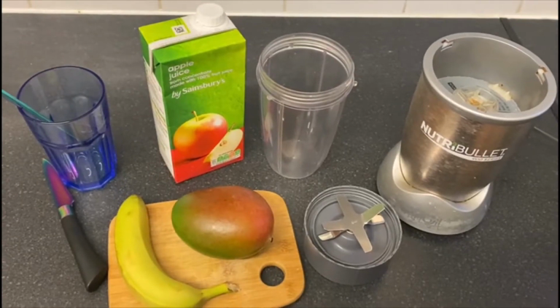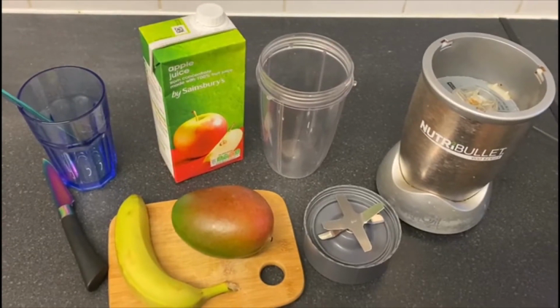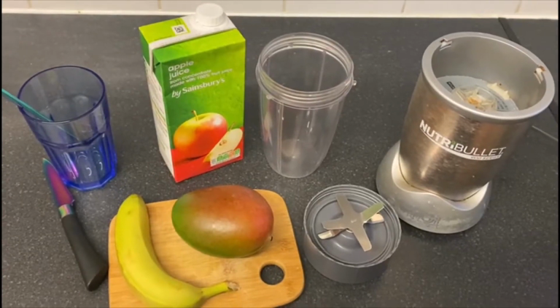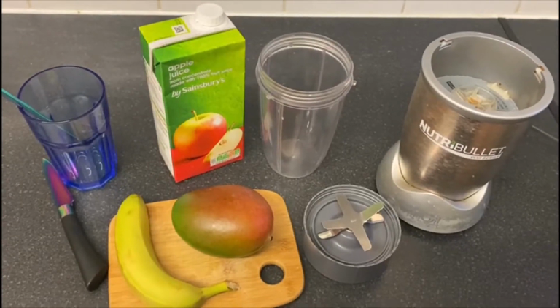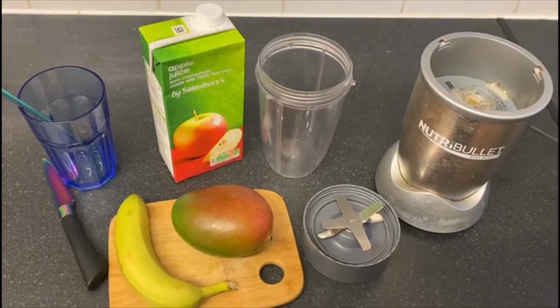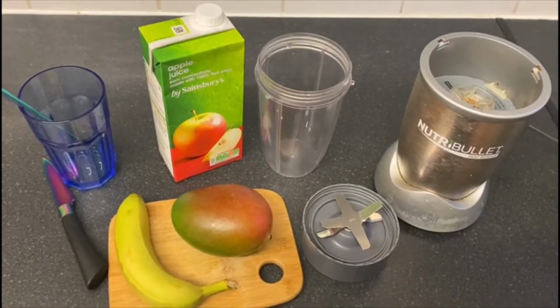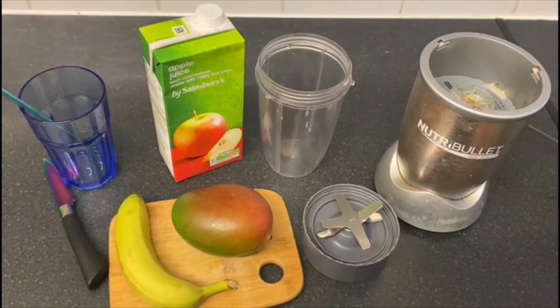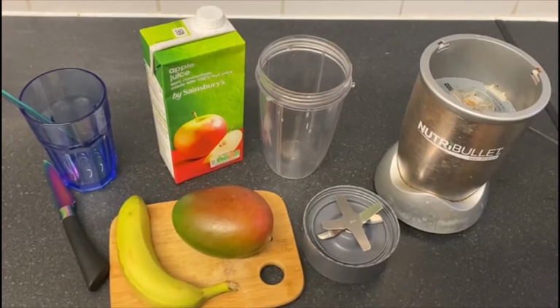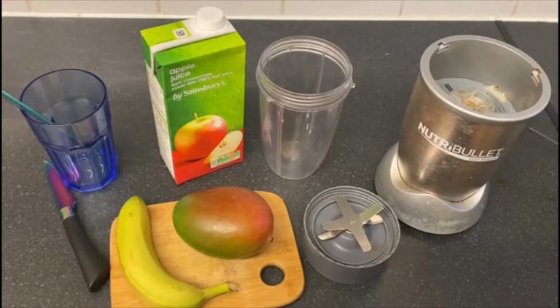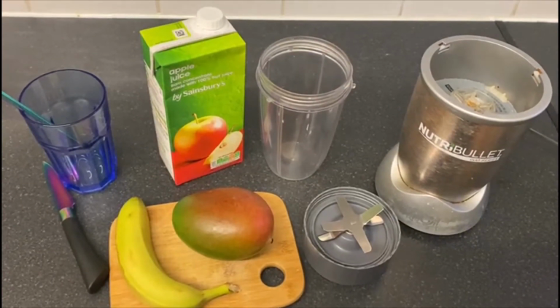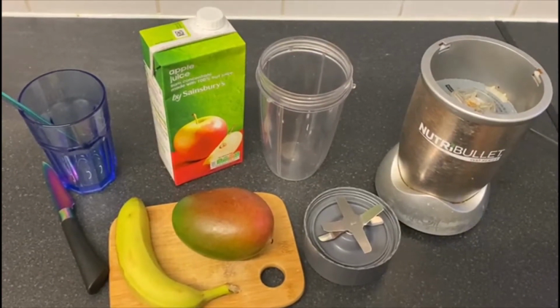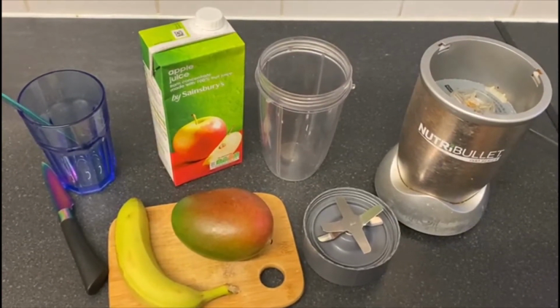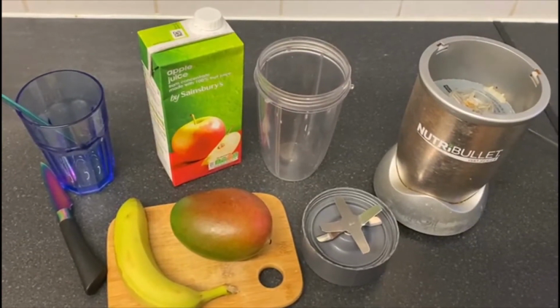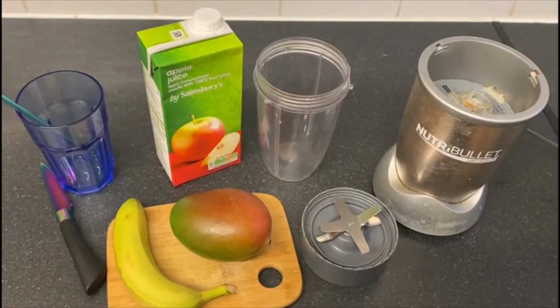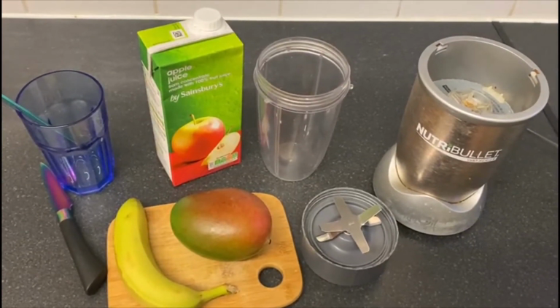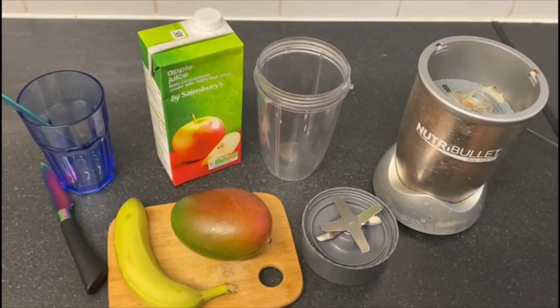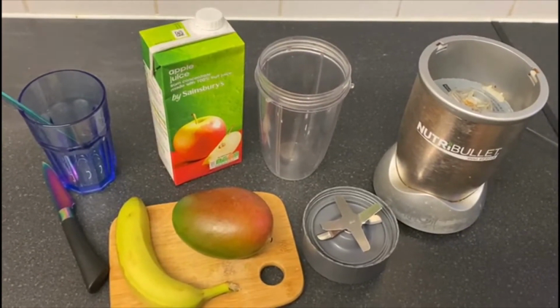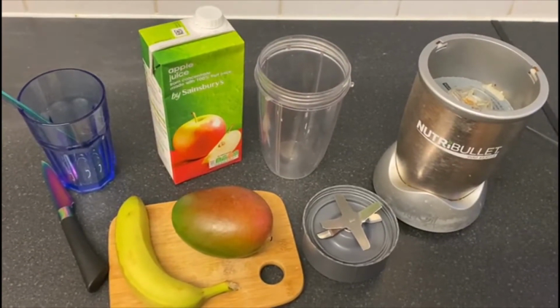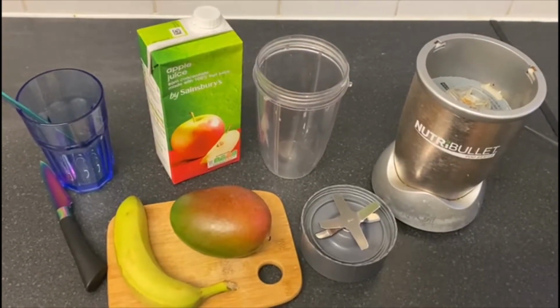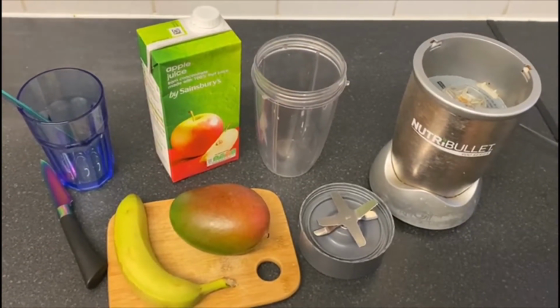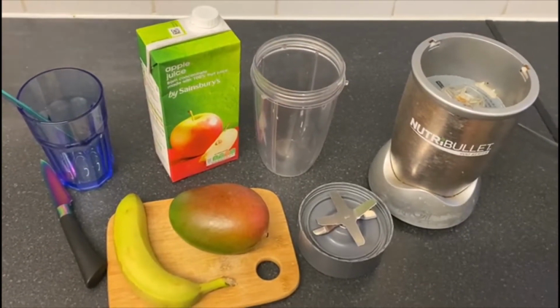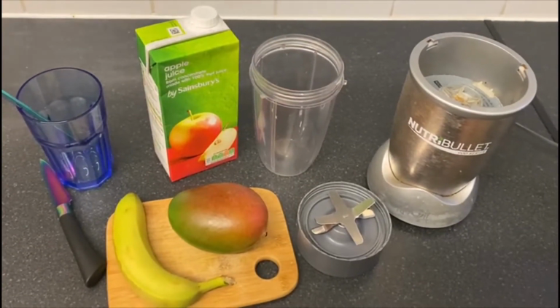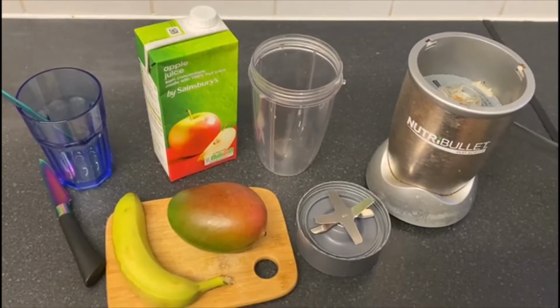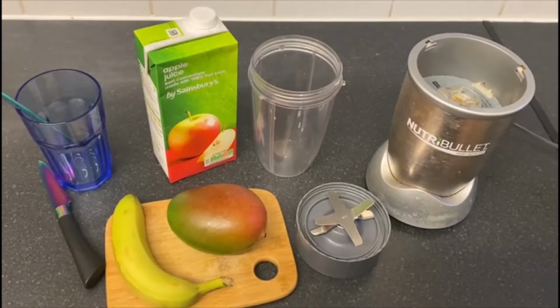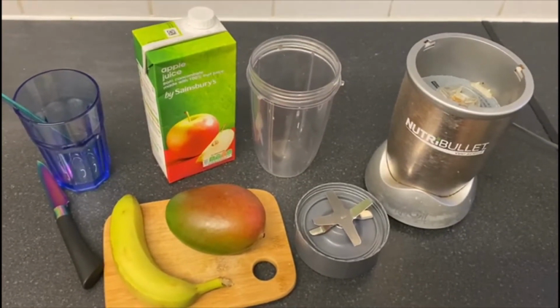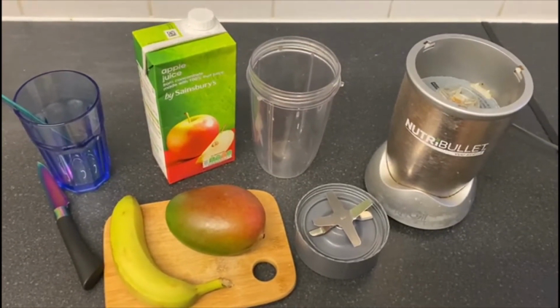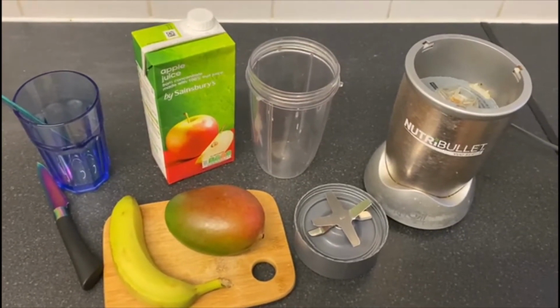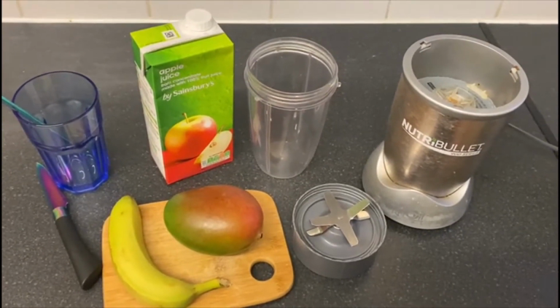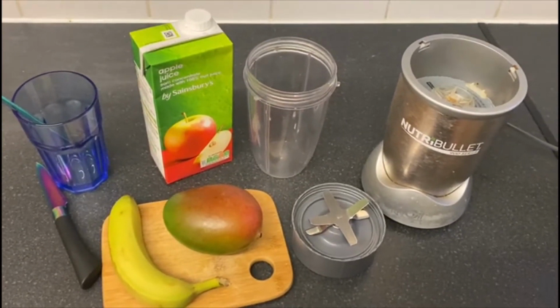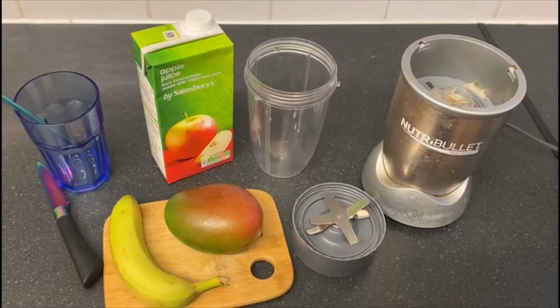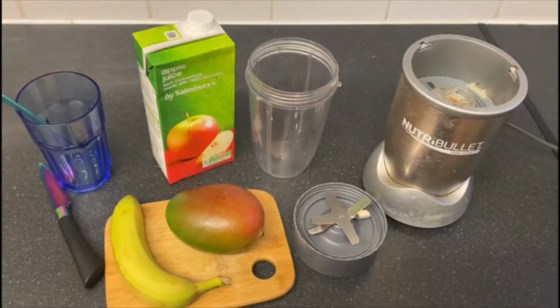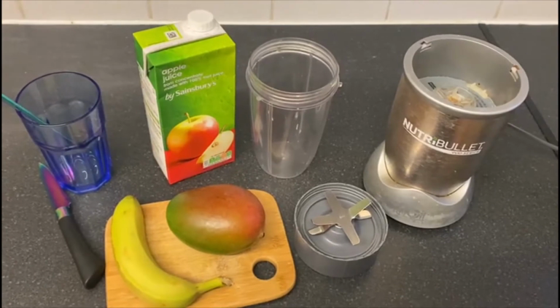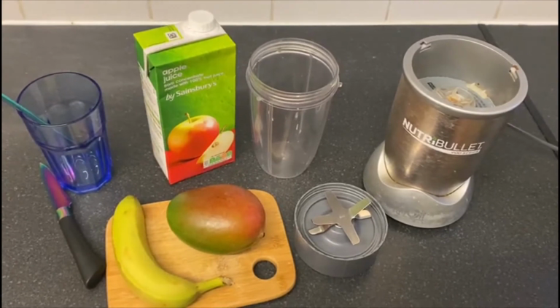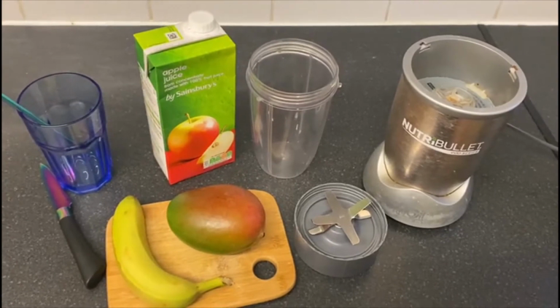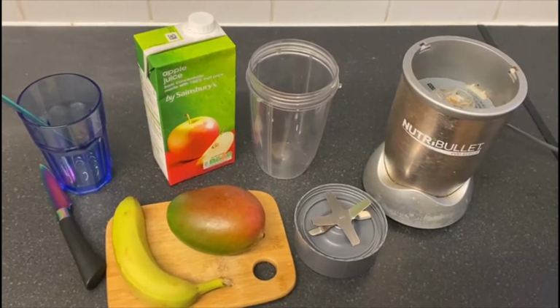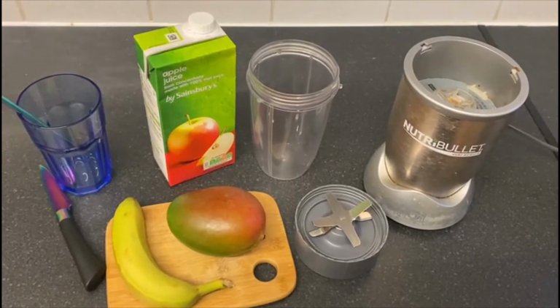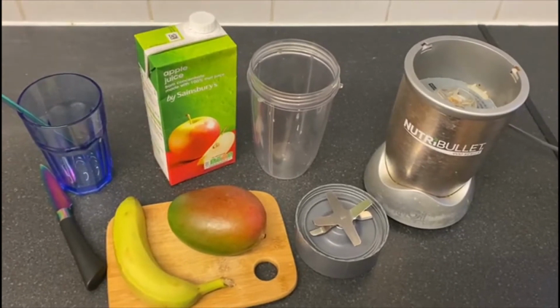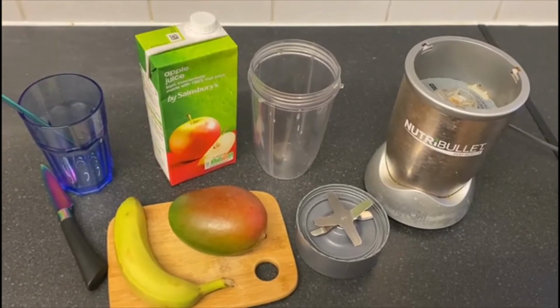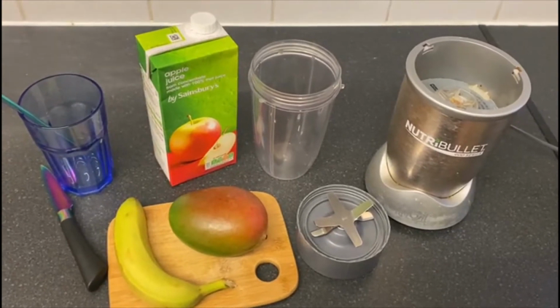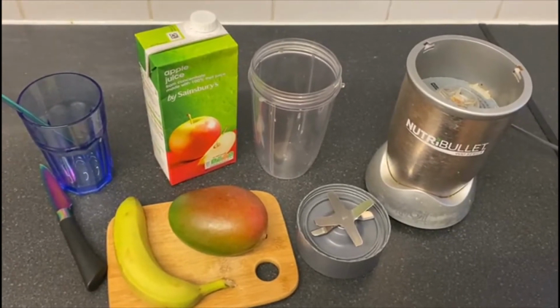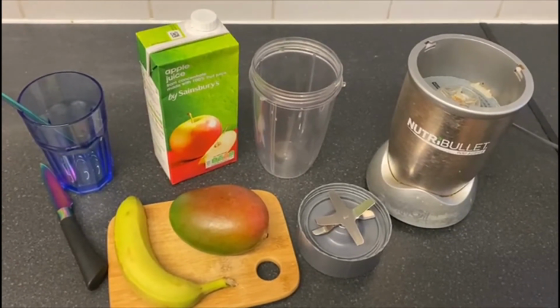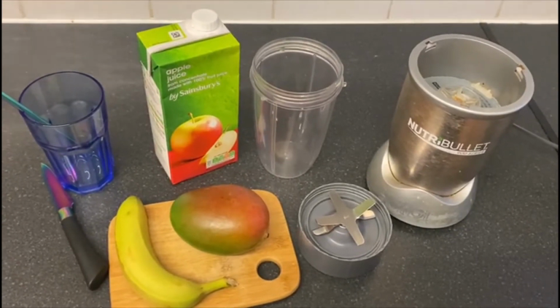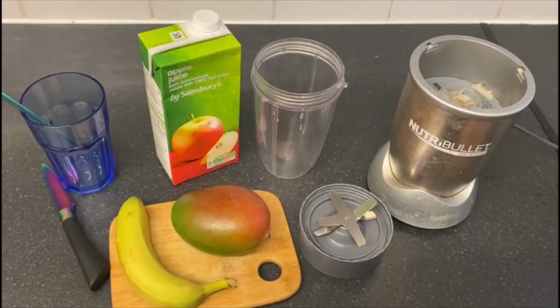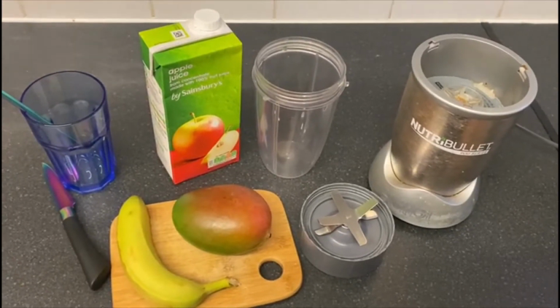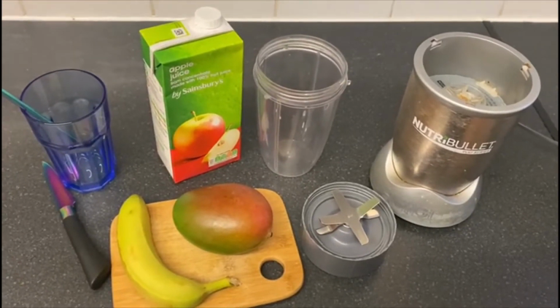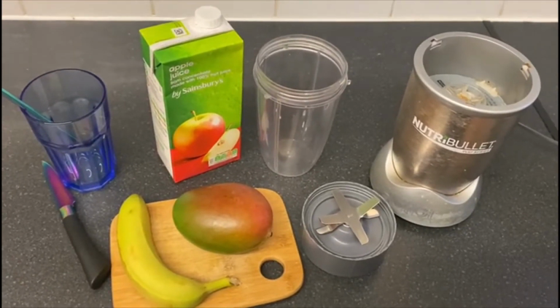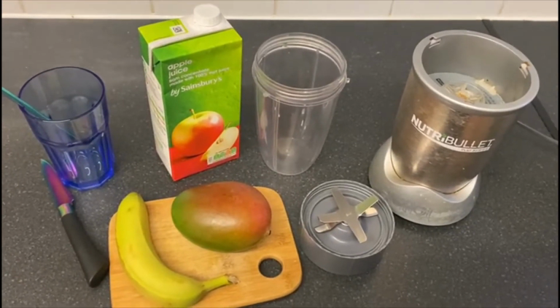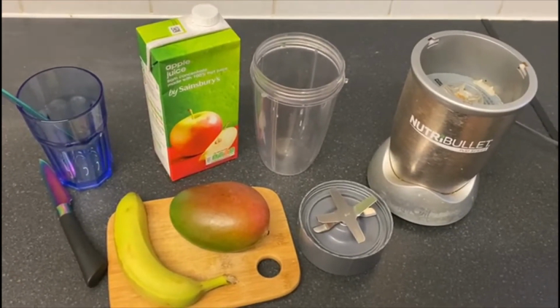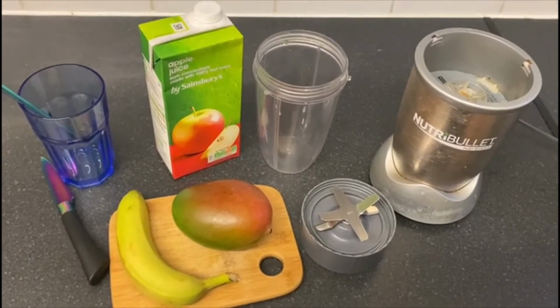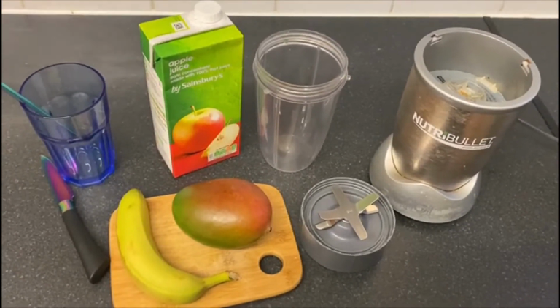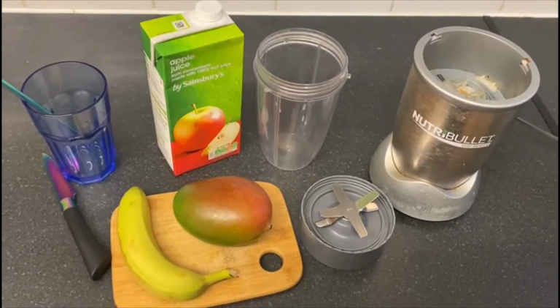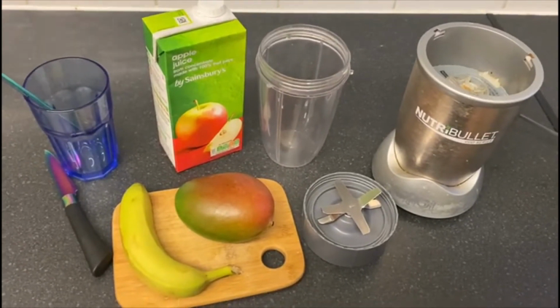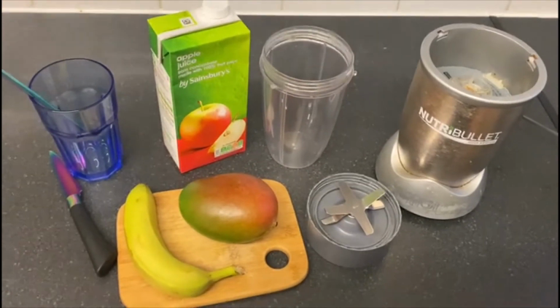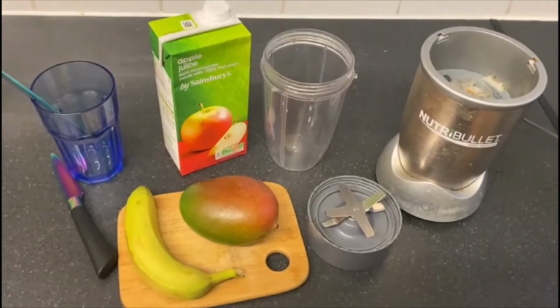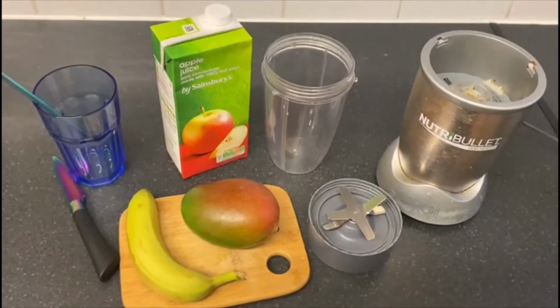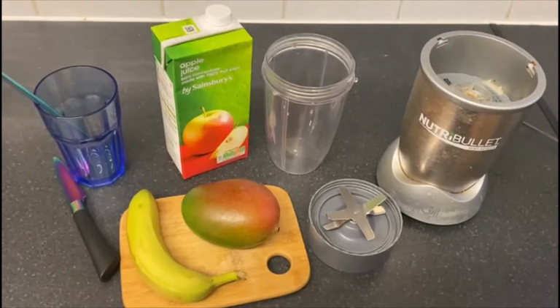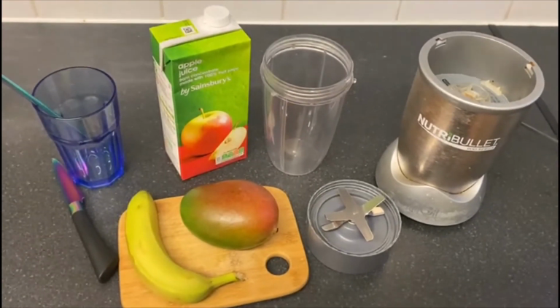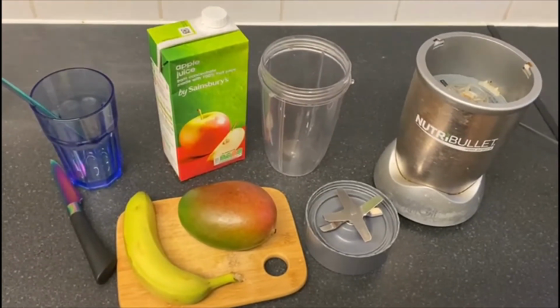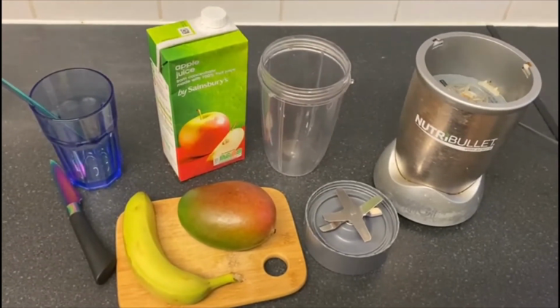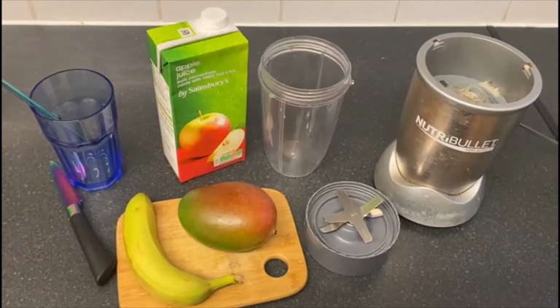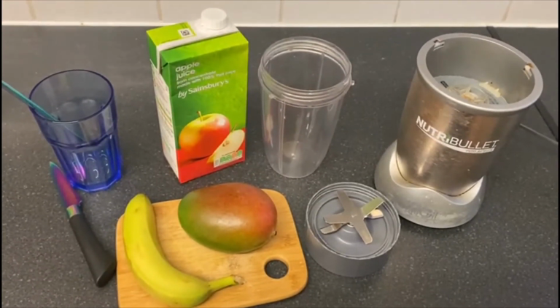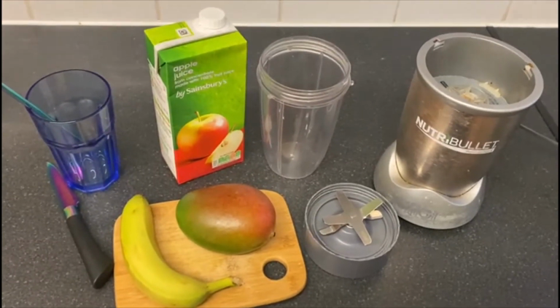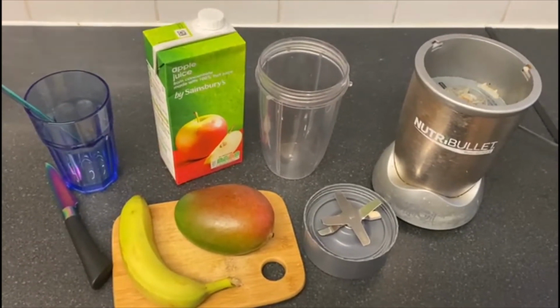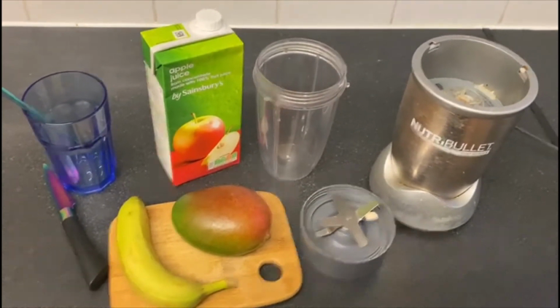Hi everyone! Today's job is to make a fruit smoothie, and these are the things that I am going to need.